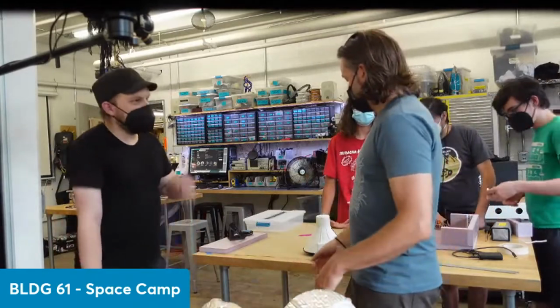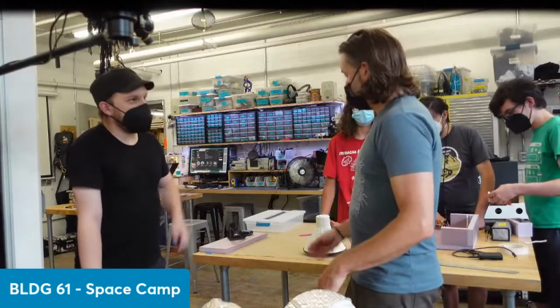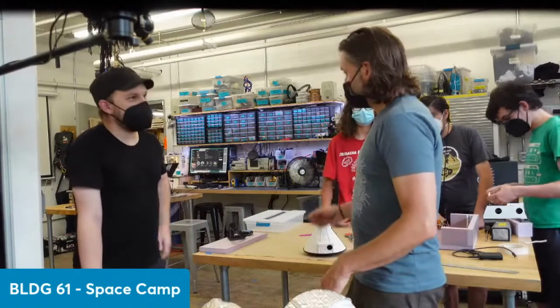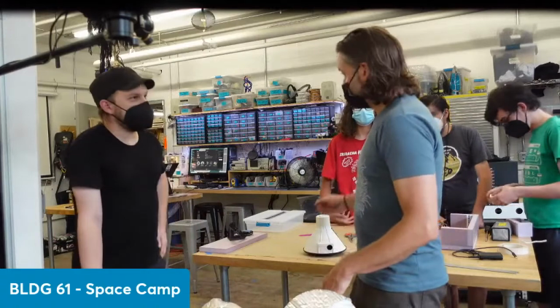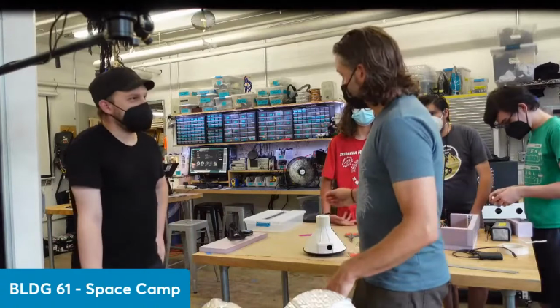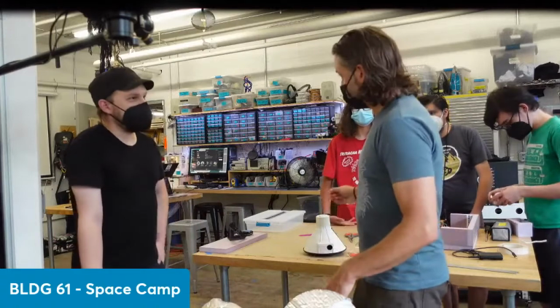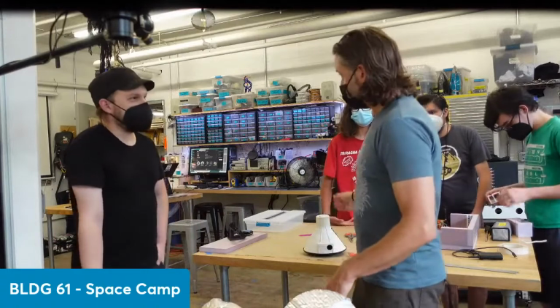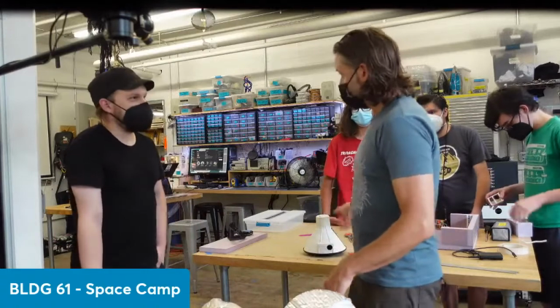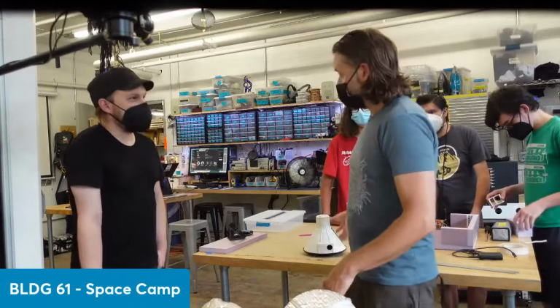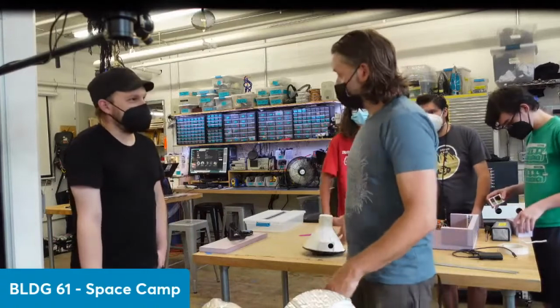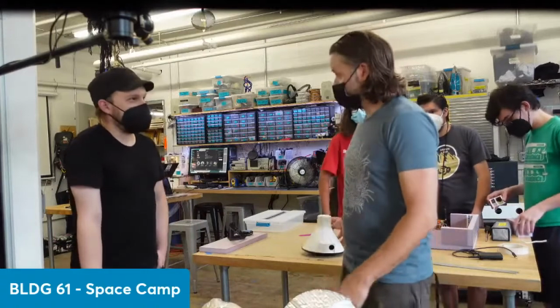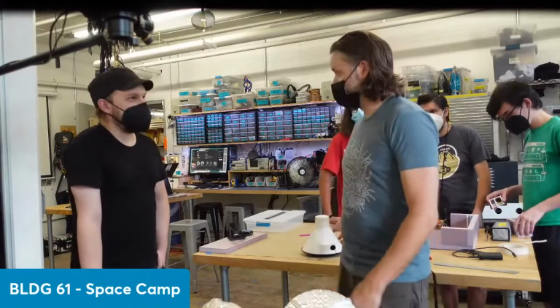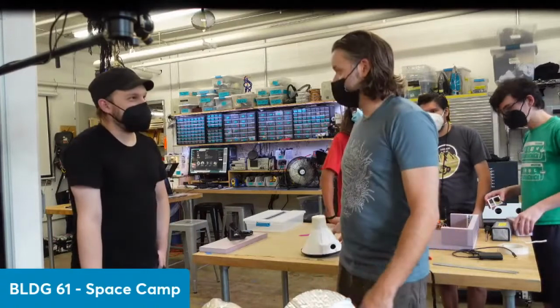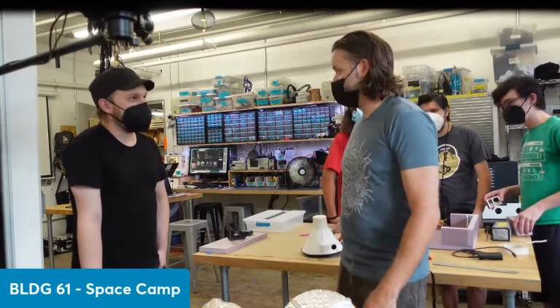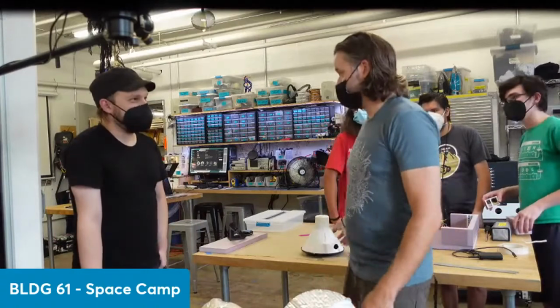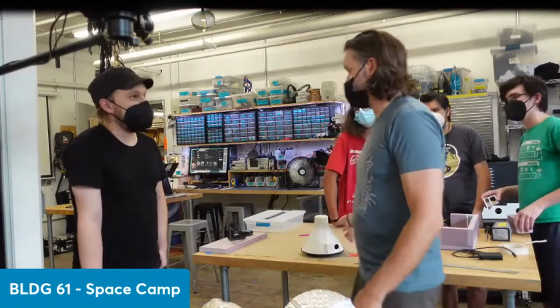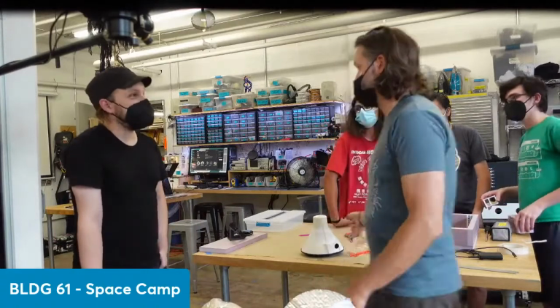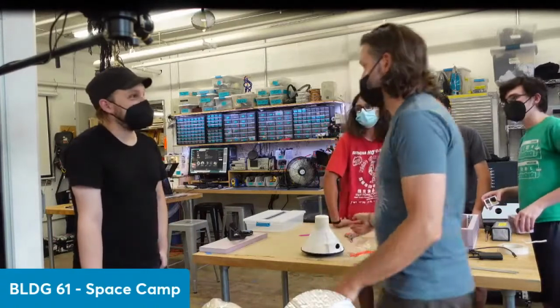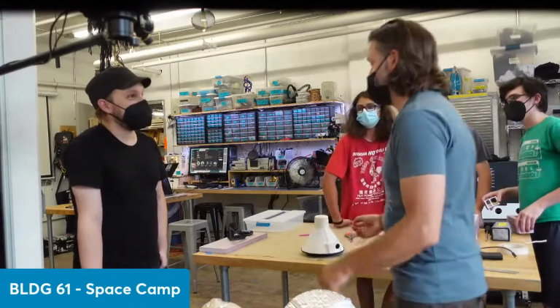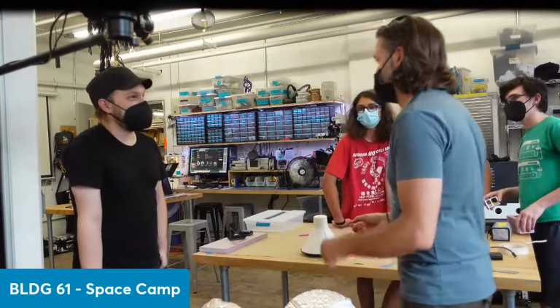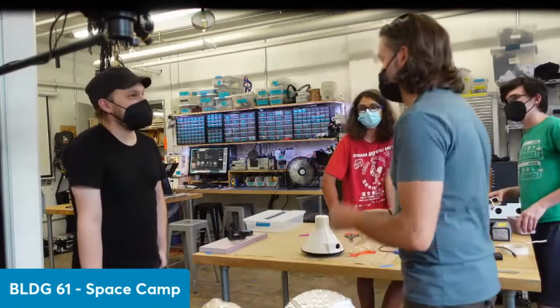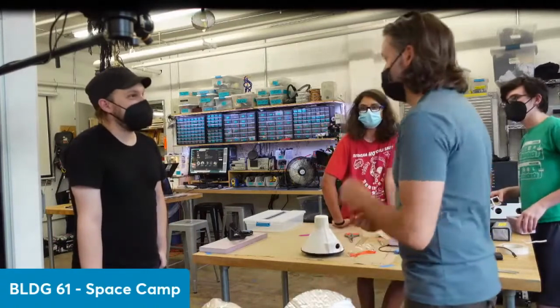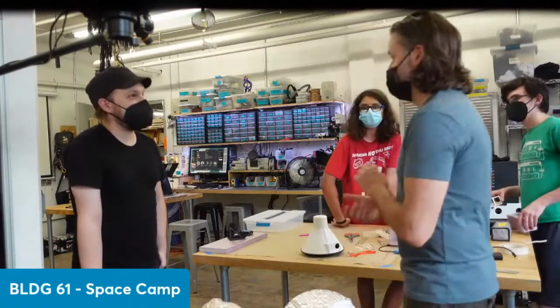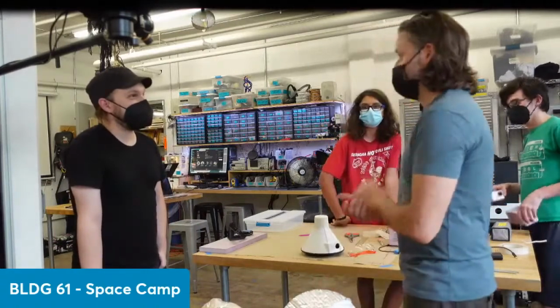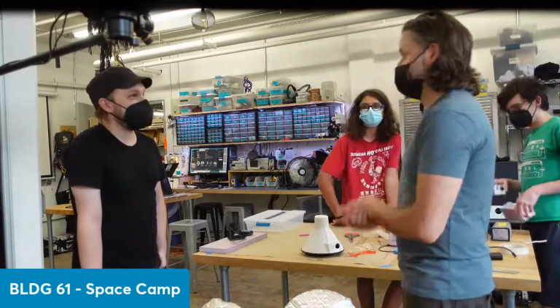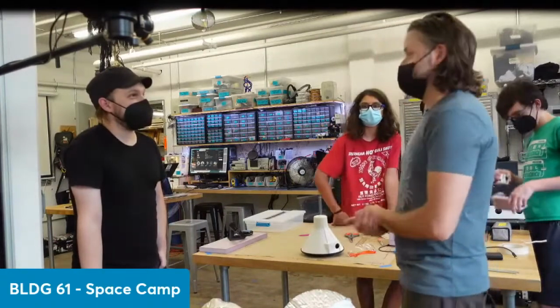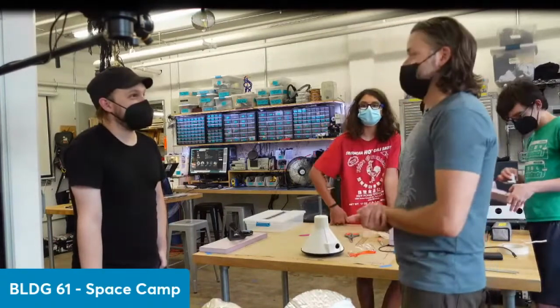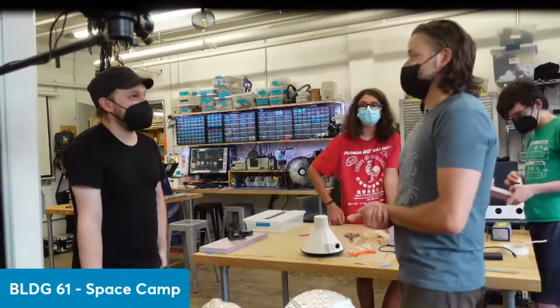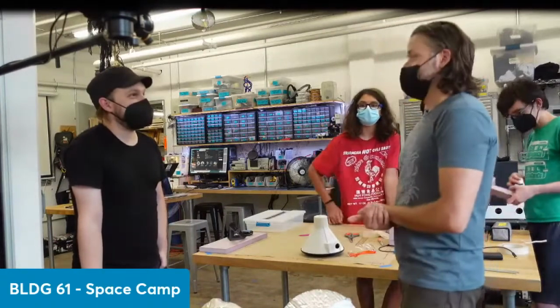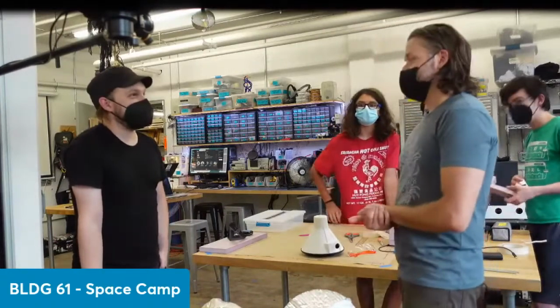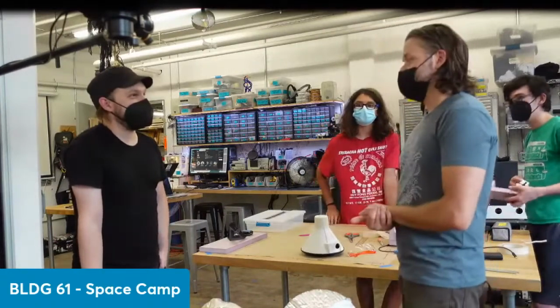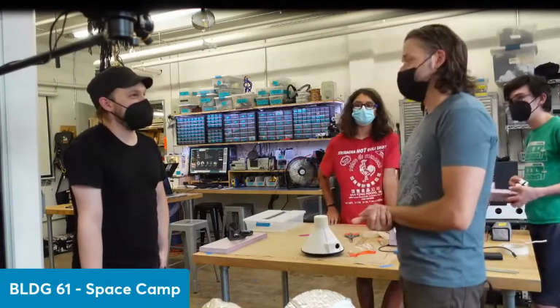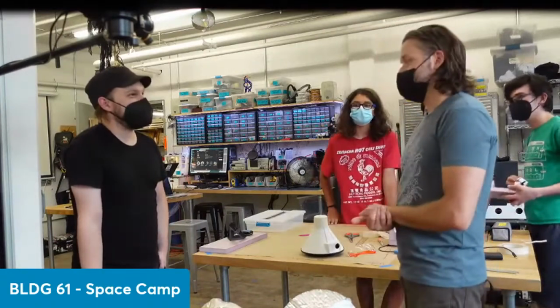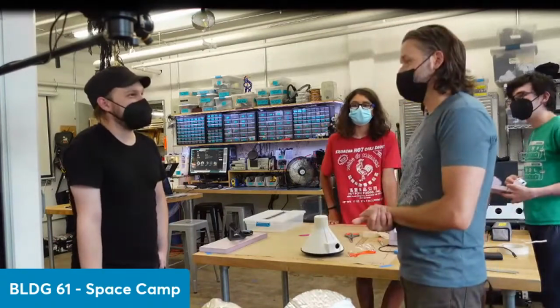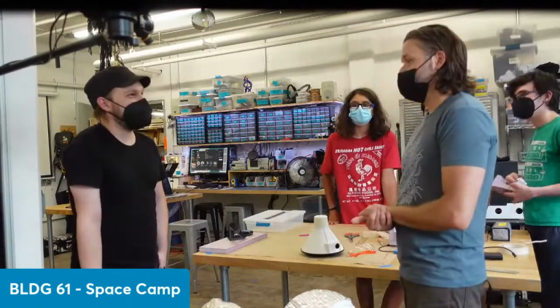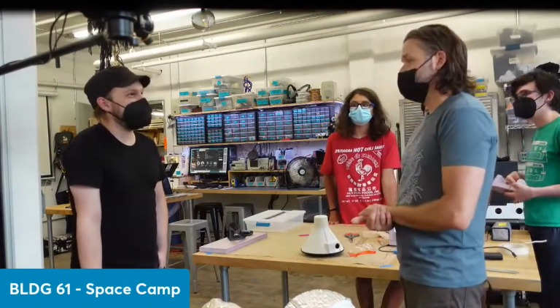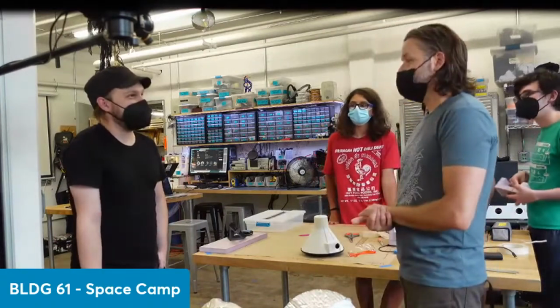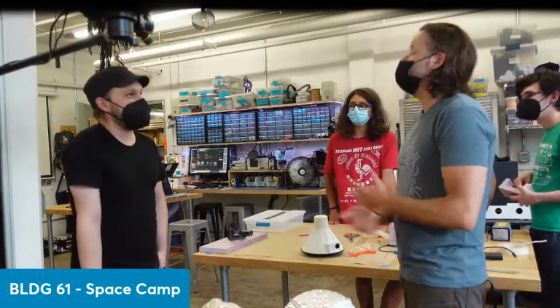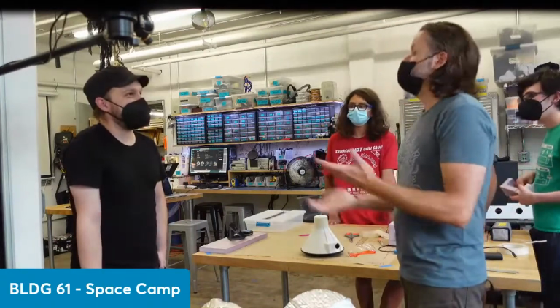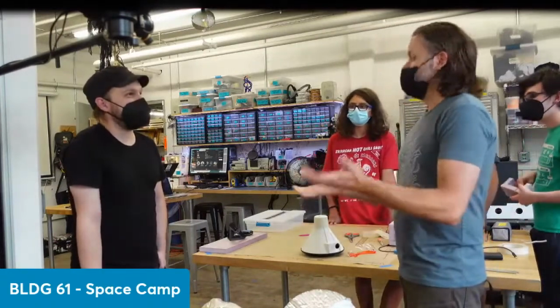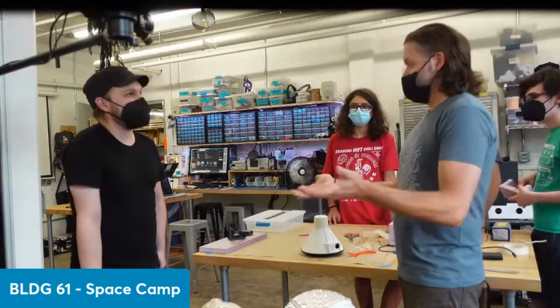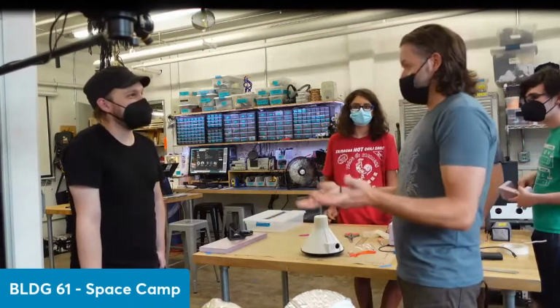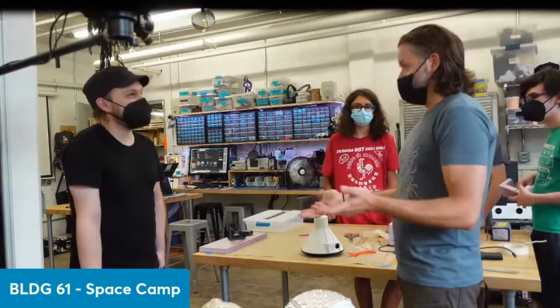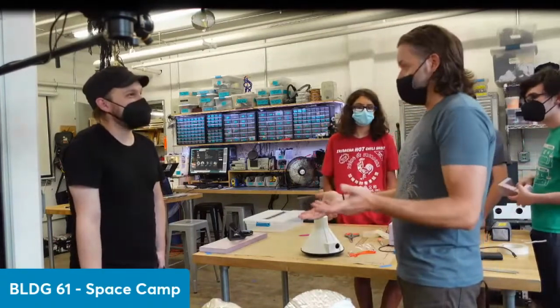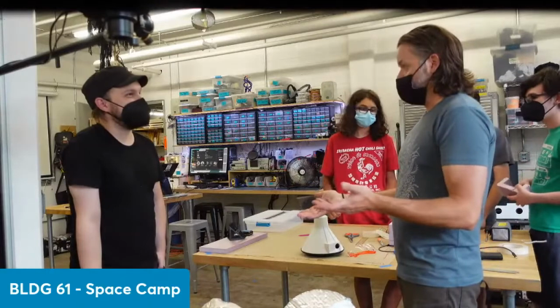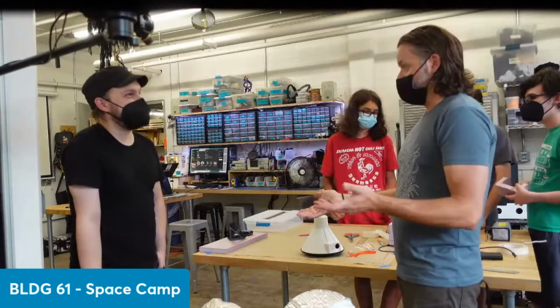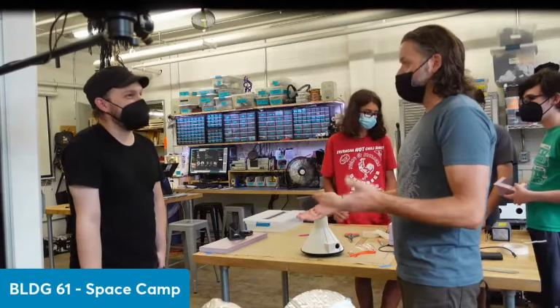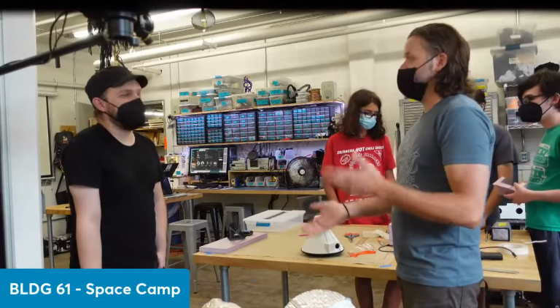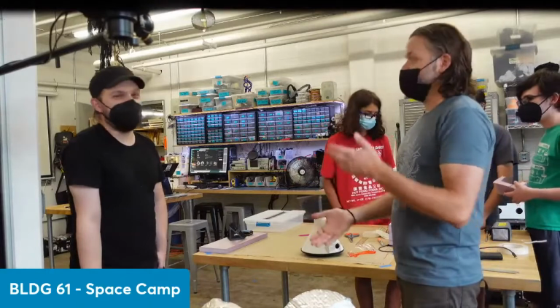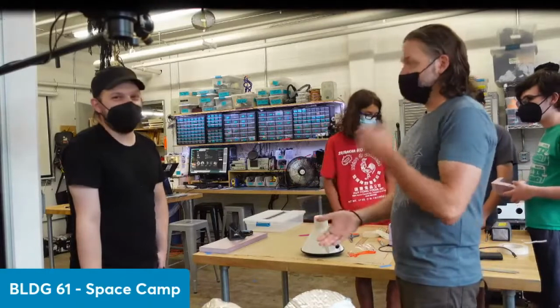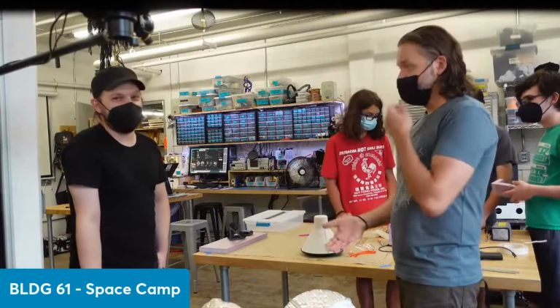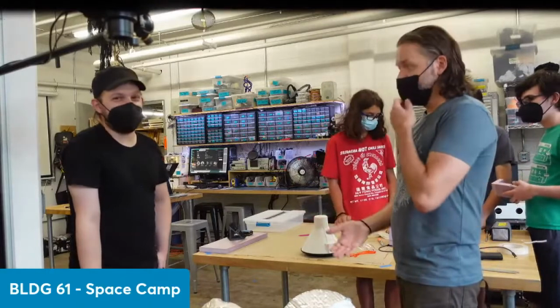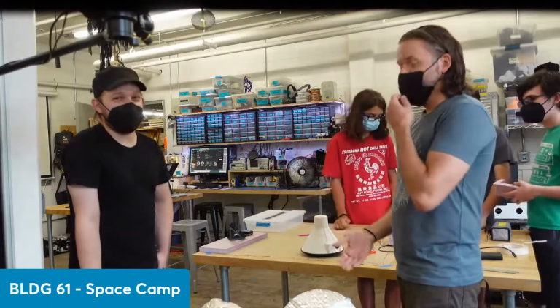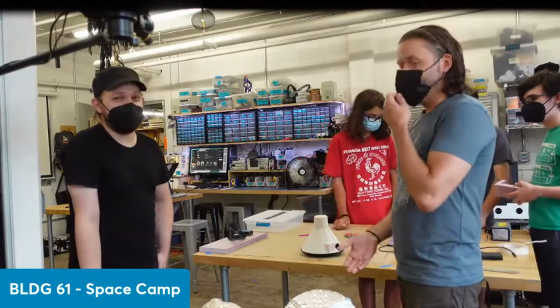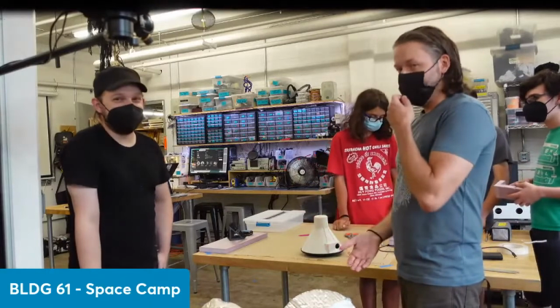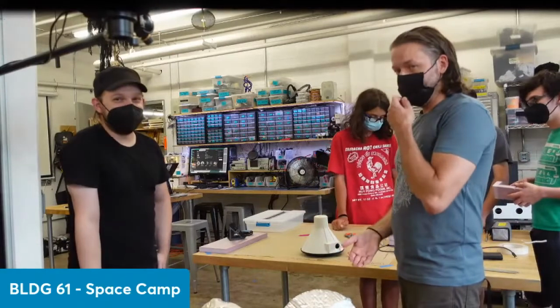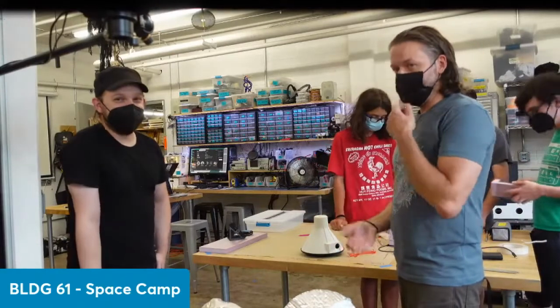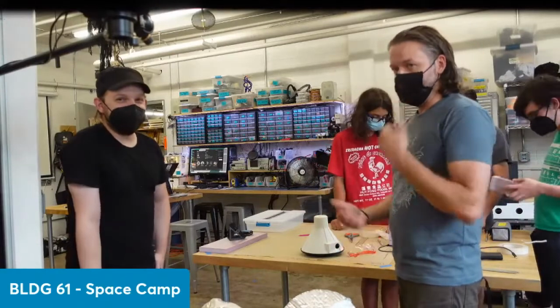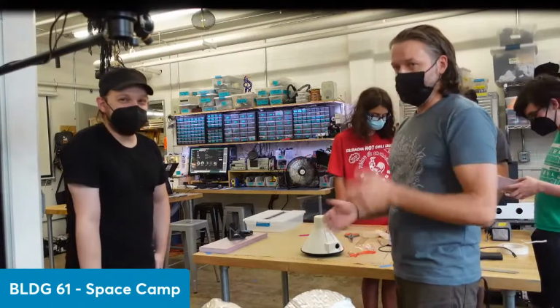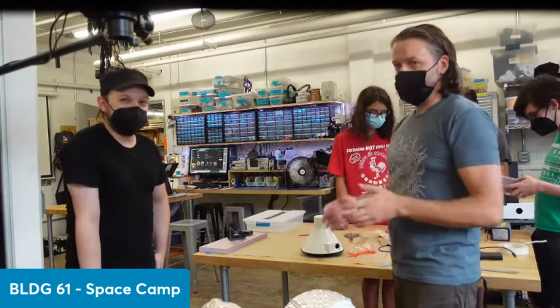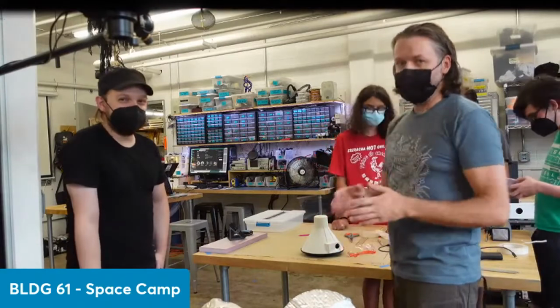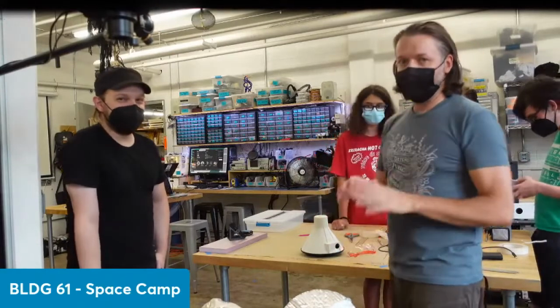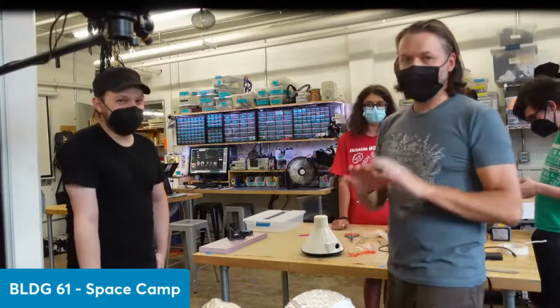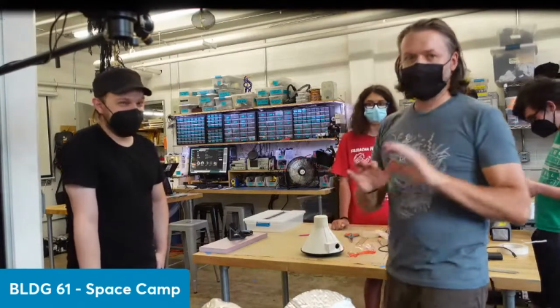Most of this flight is going to be occurring two to three times the cruising altitude of an airplane, so we're well out of the way.